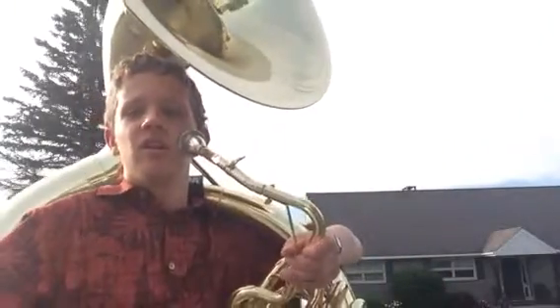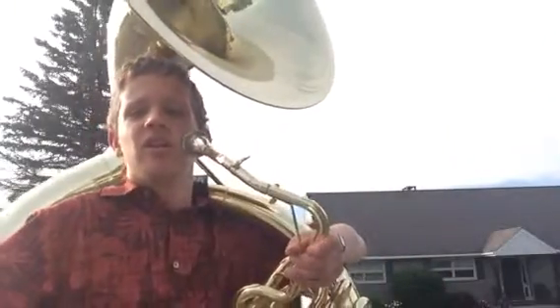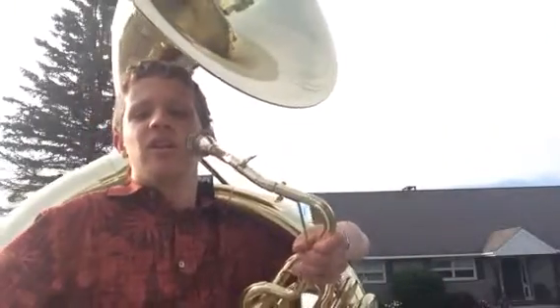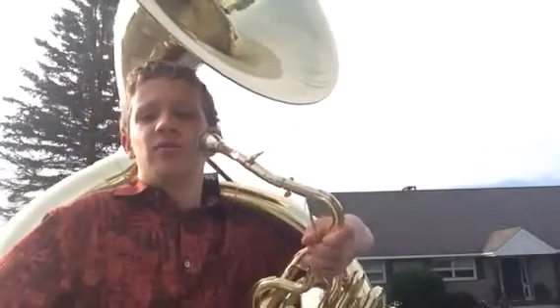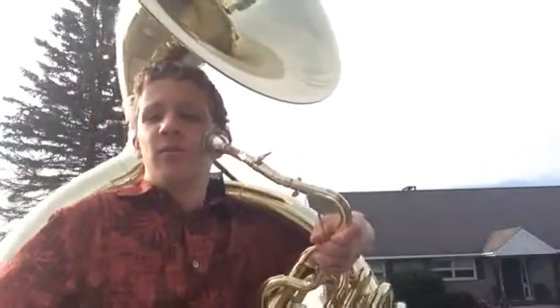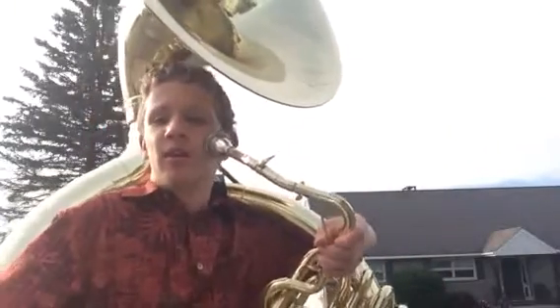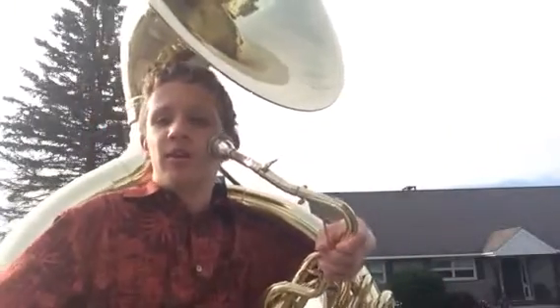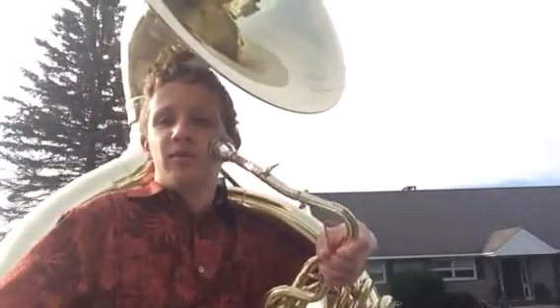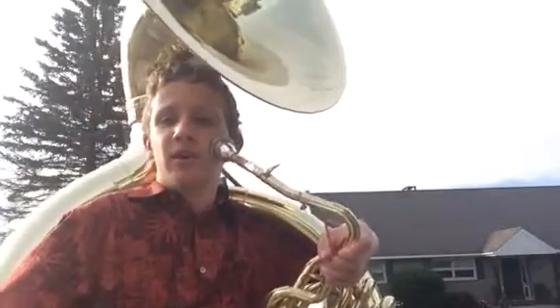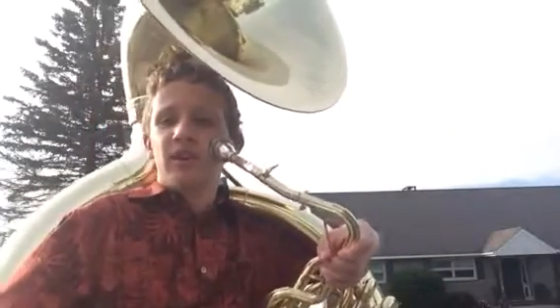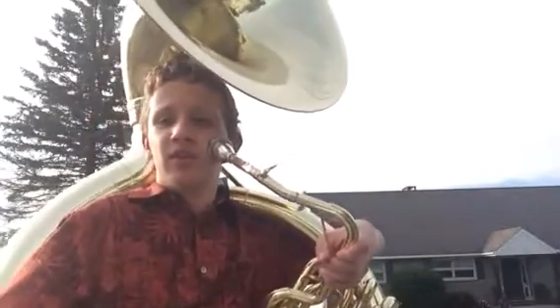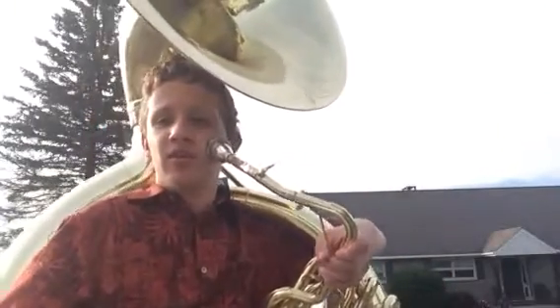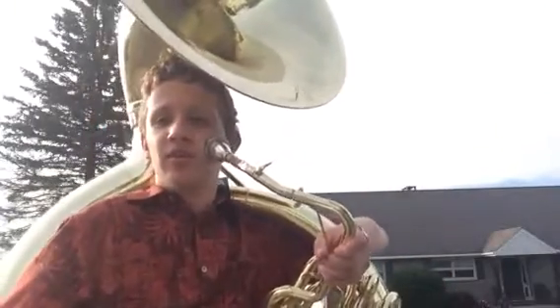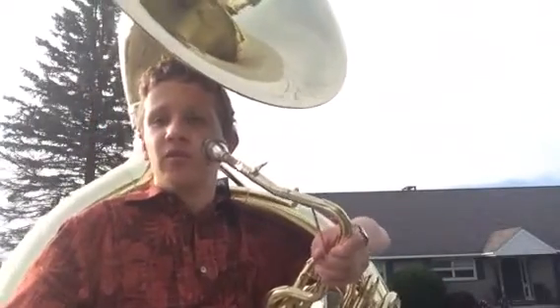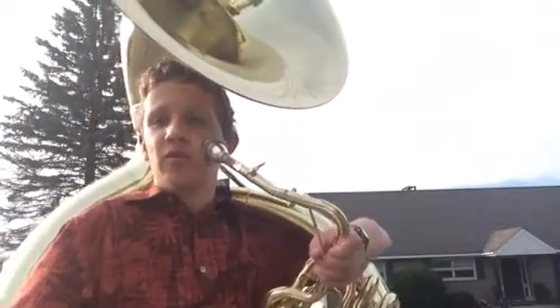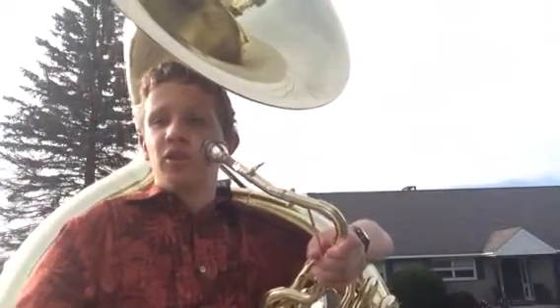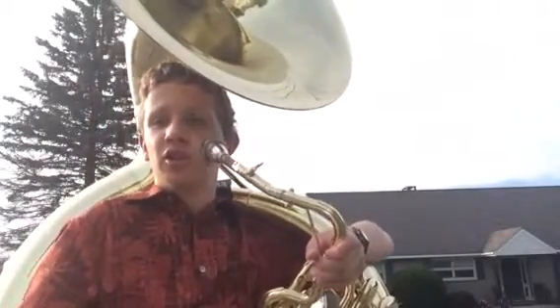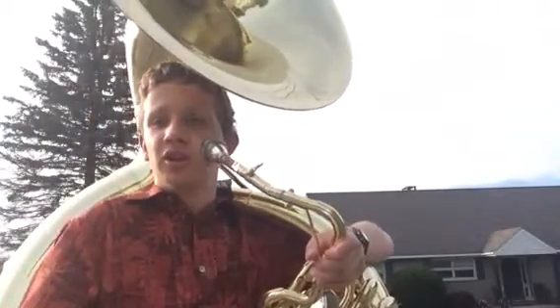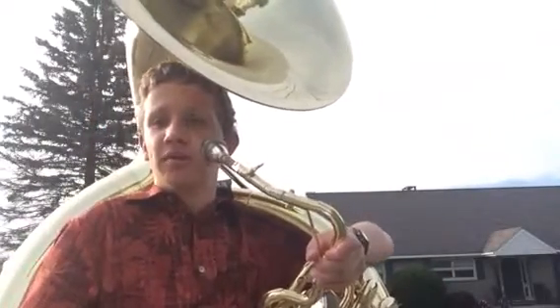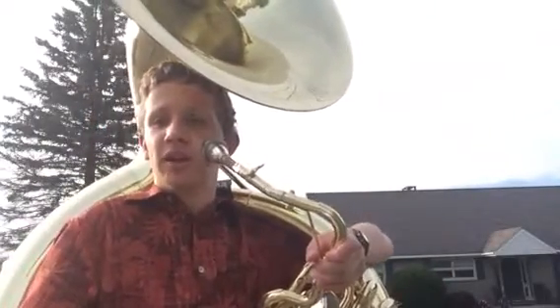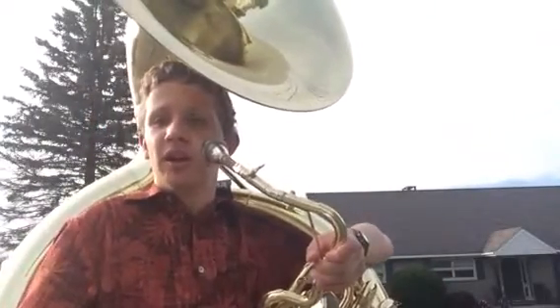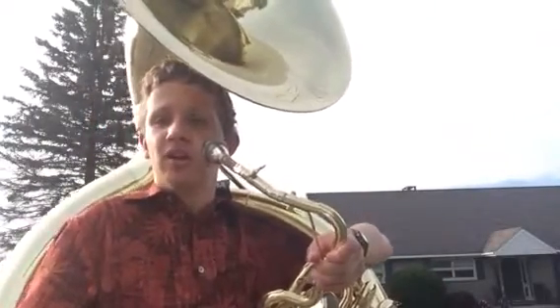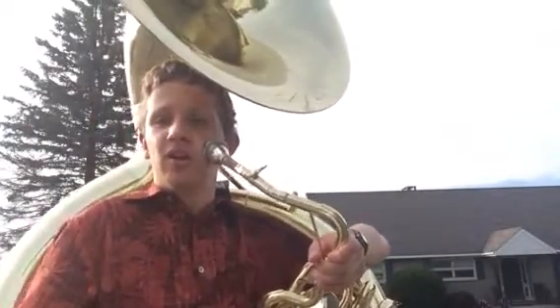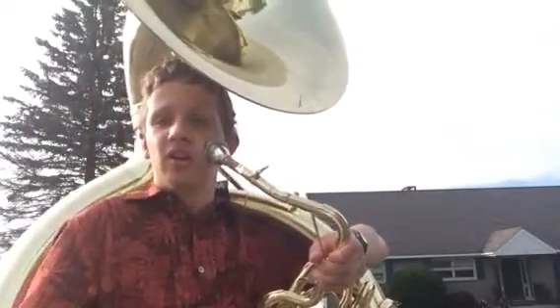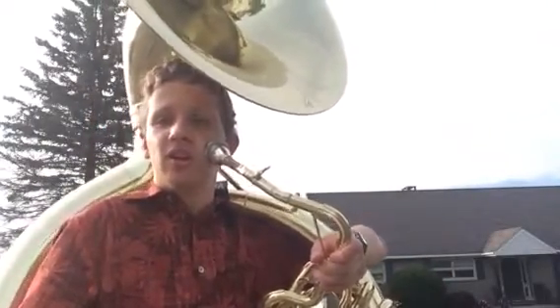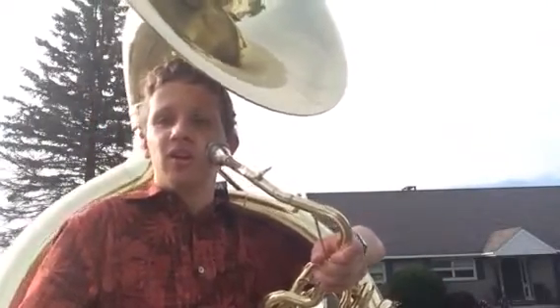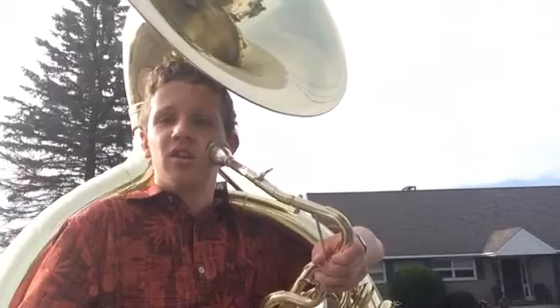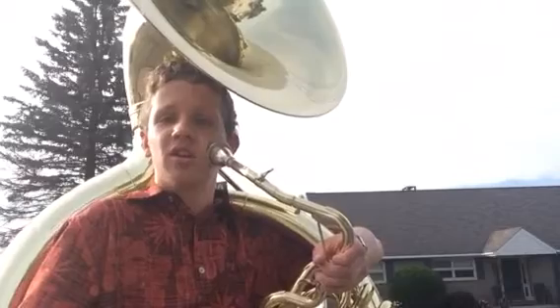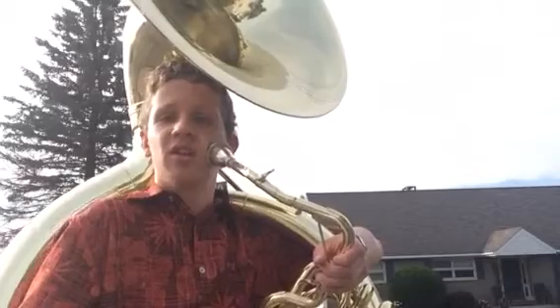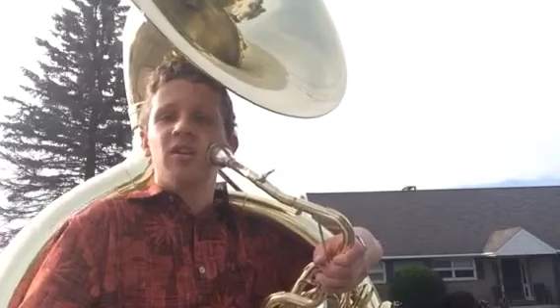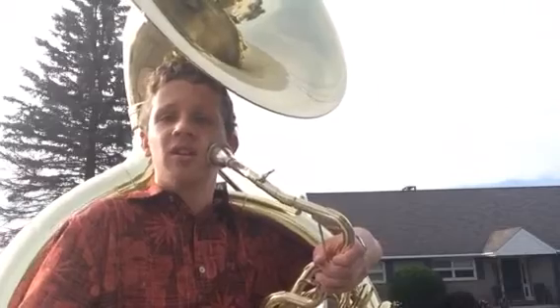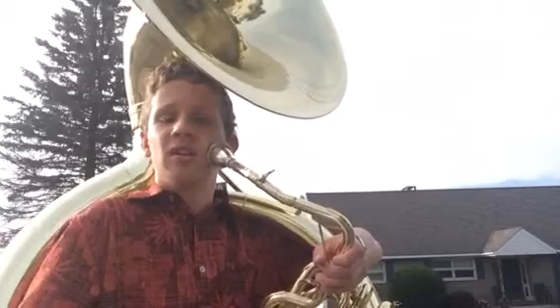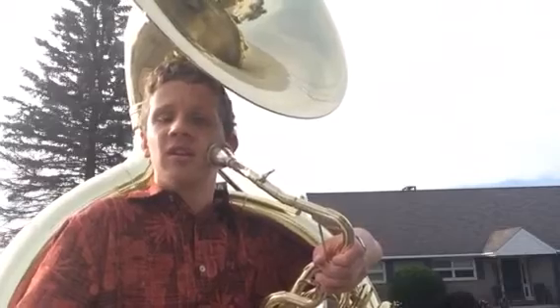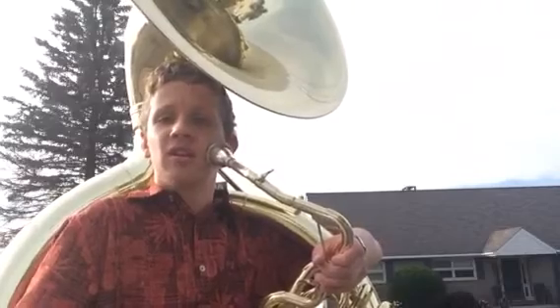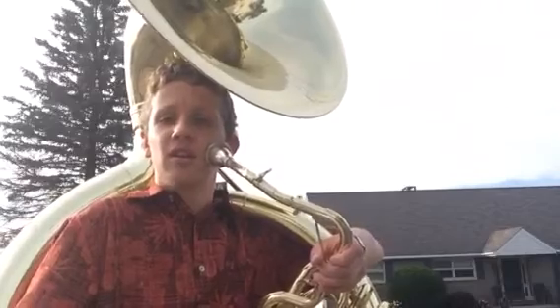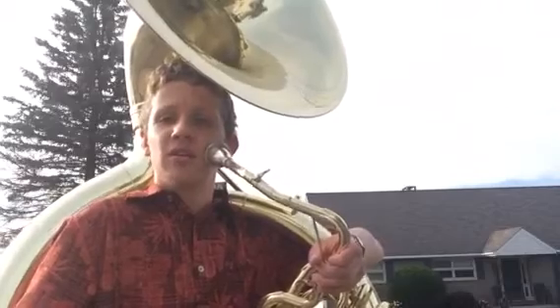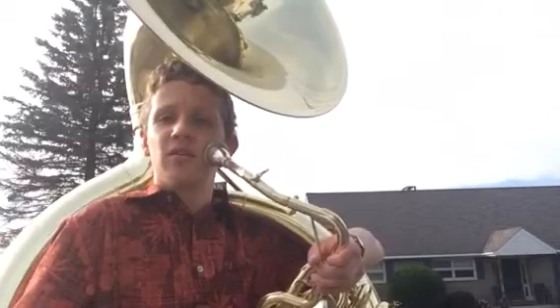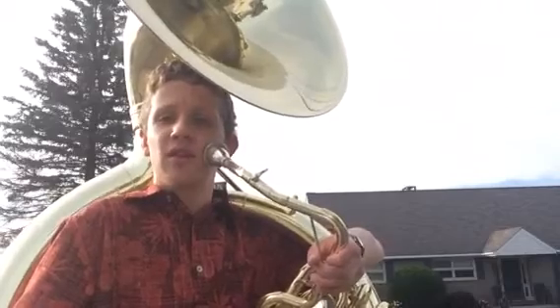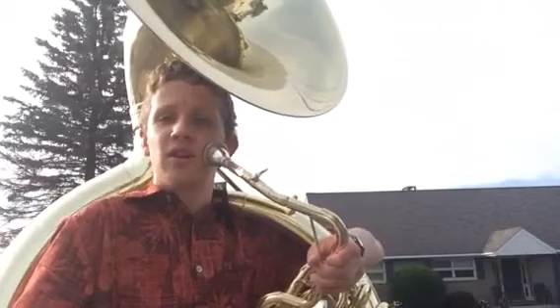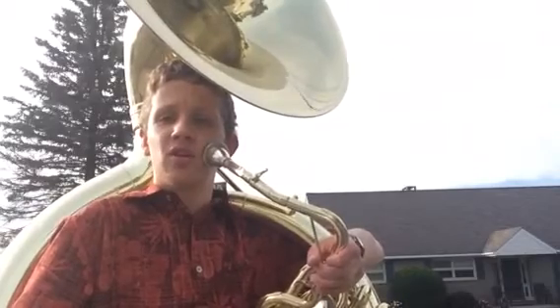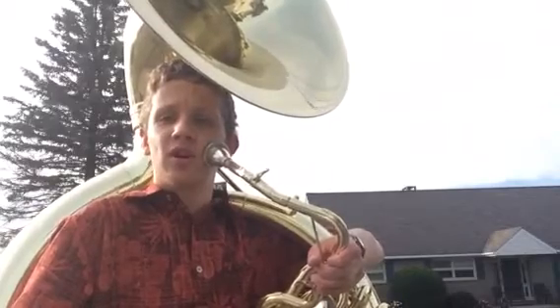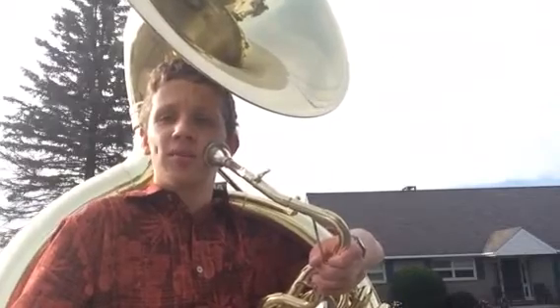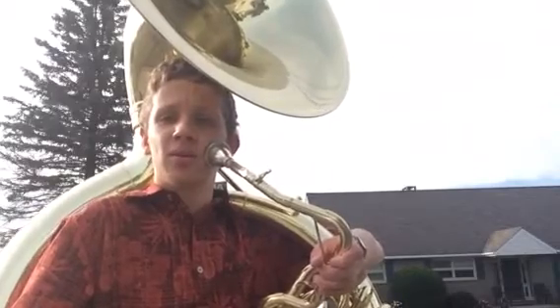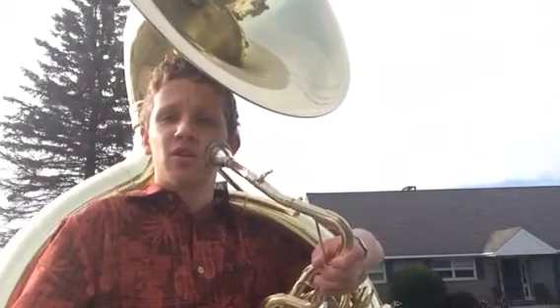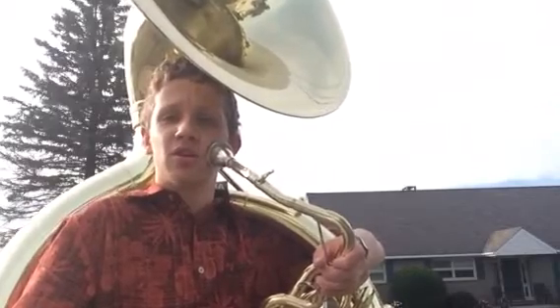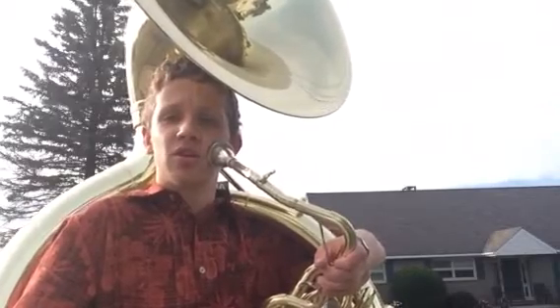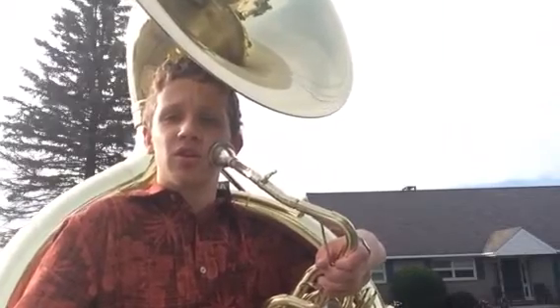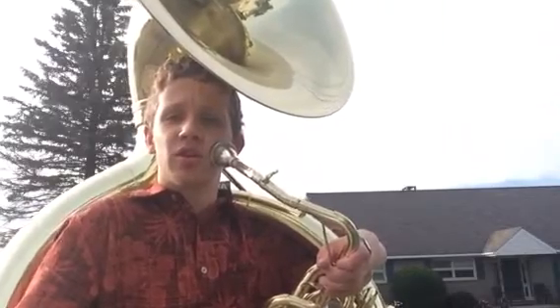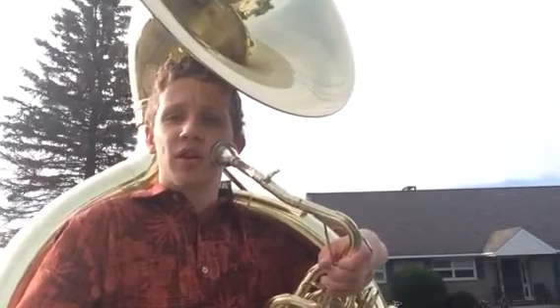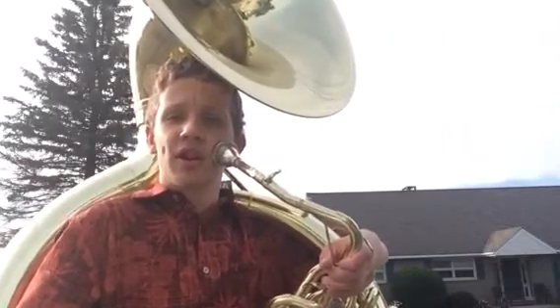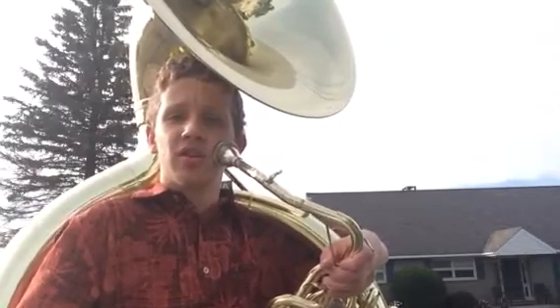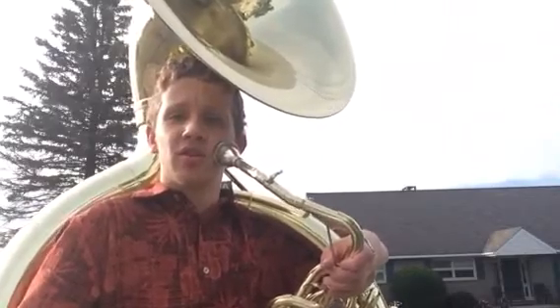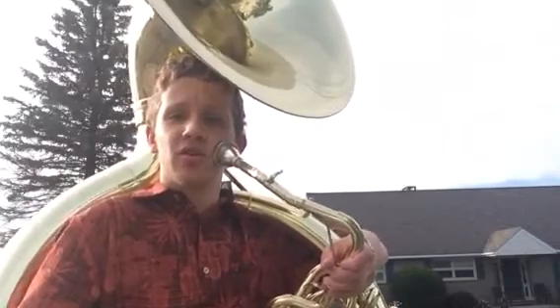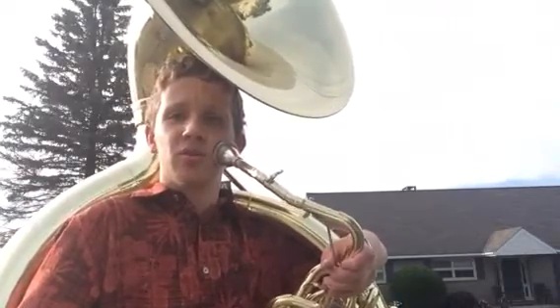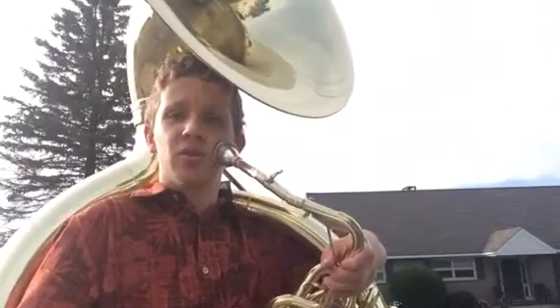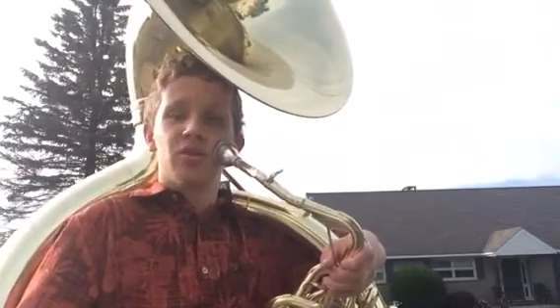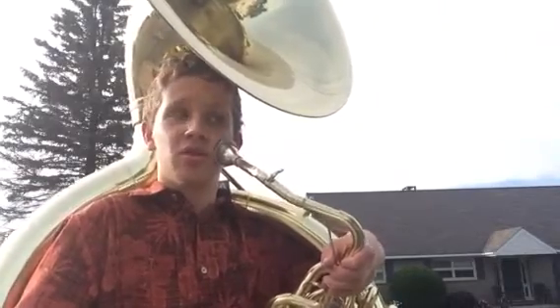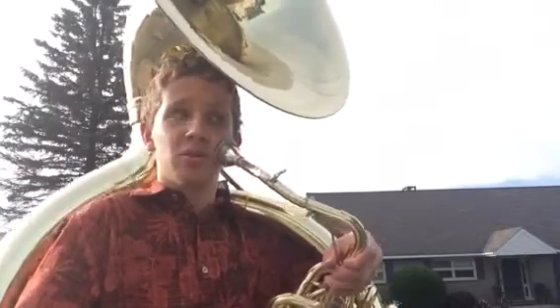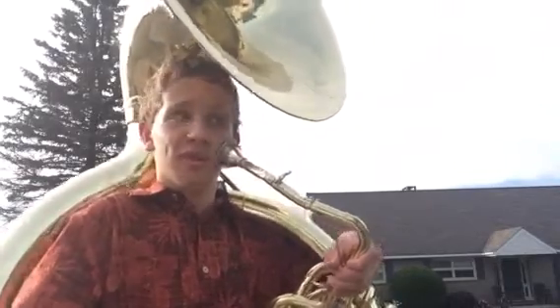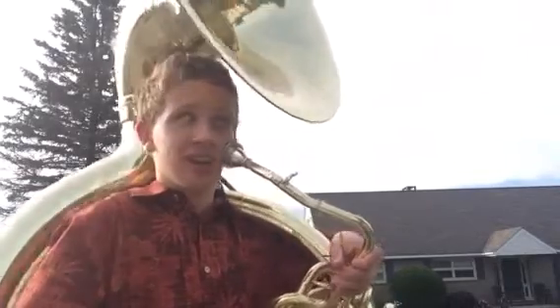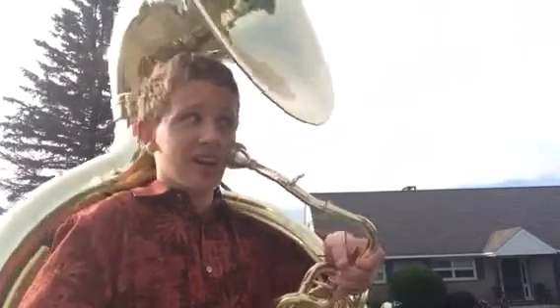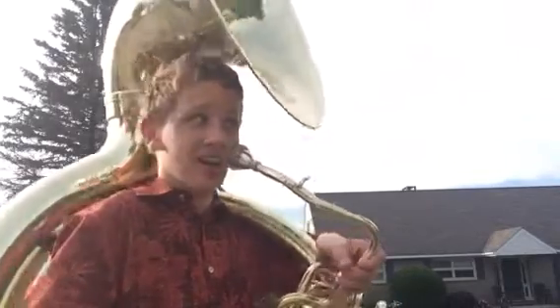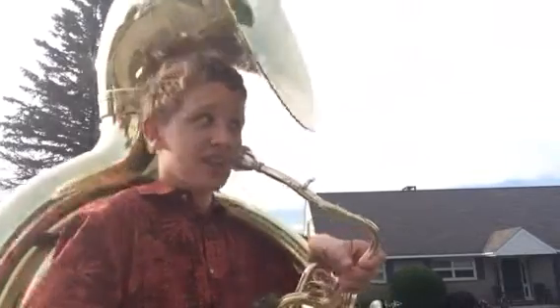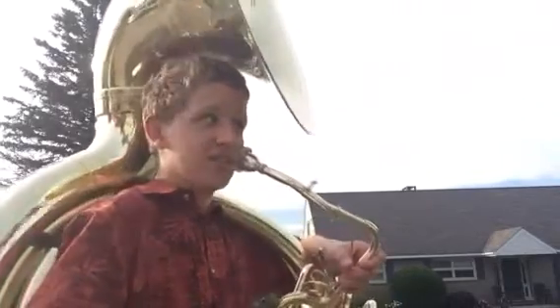It's mainly what you do for marching band, and next video I'm going to show you how to do the tuba dance.